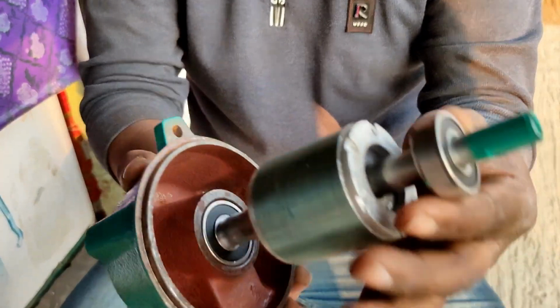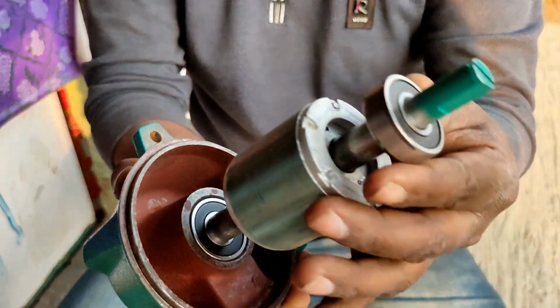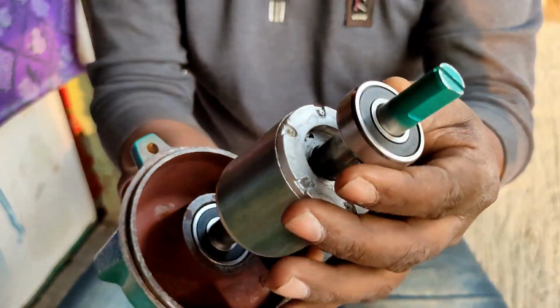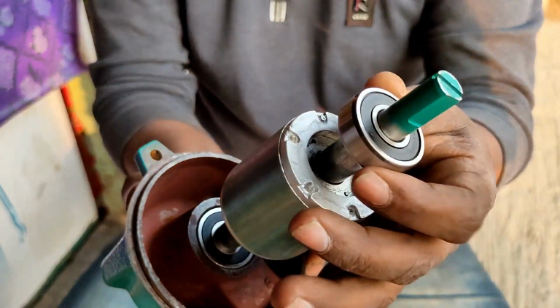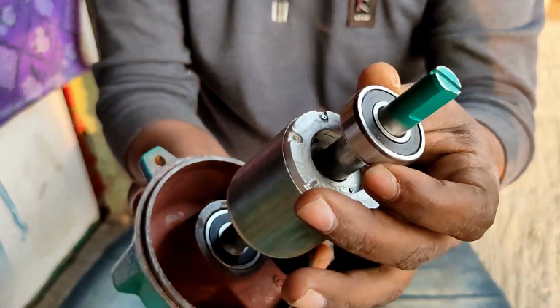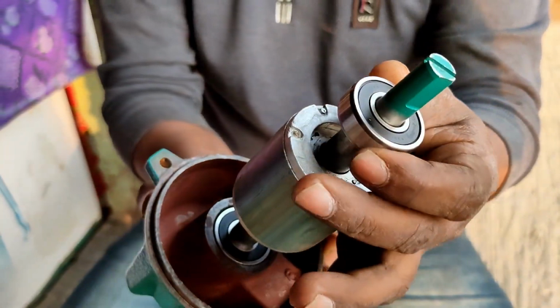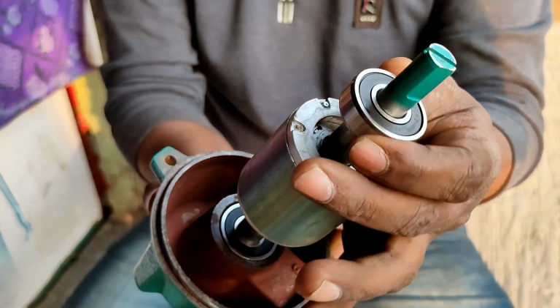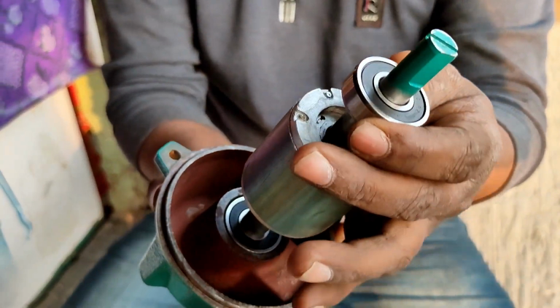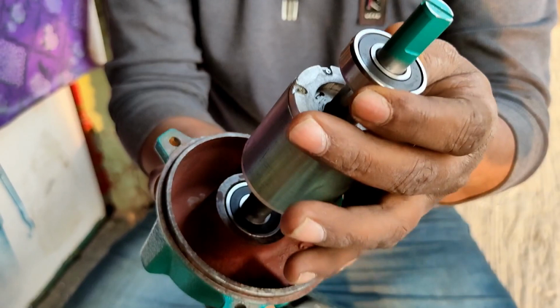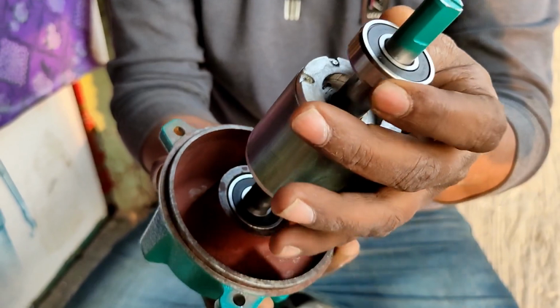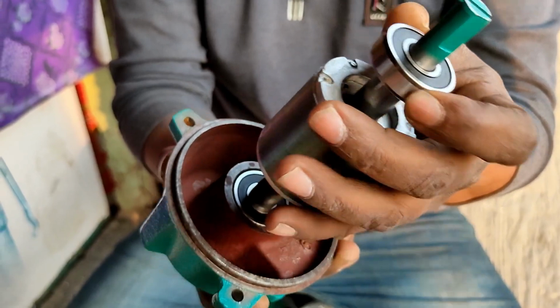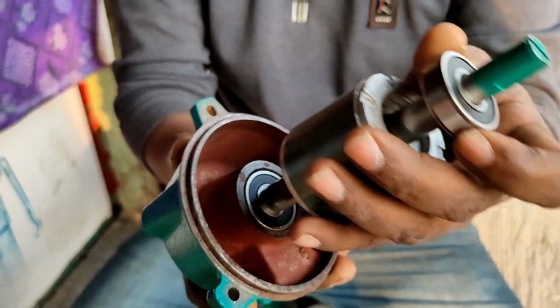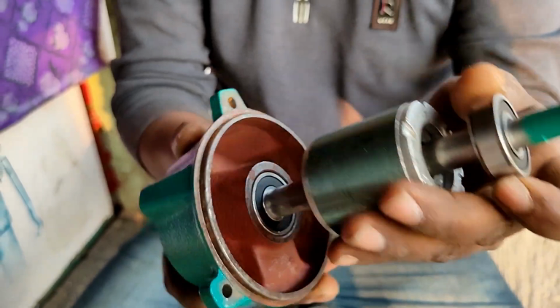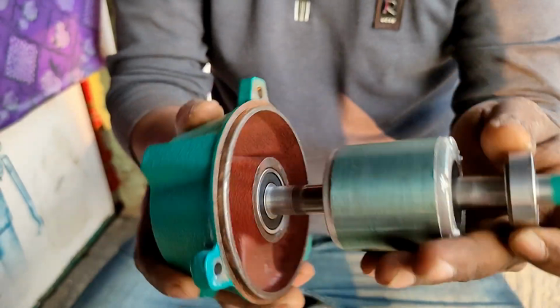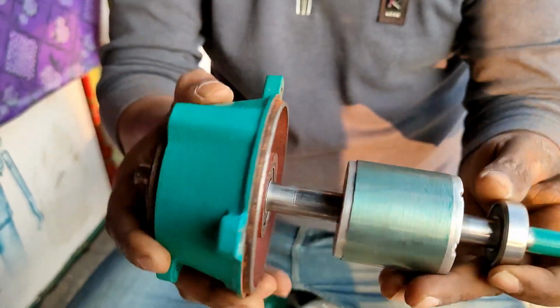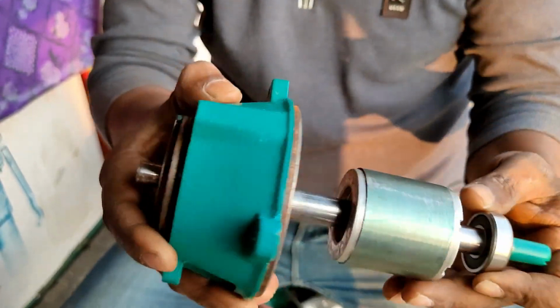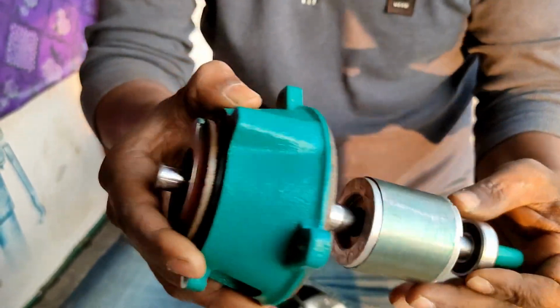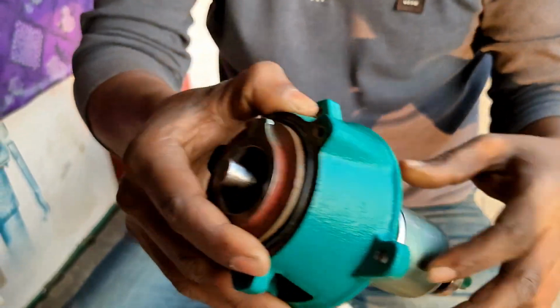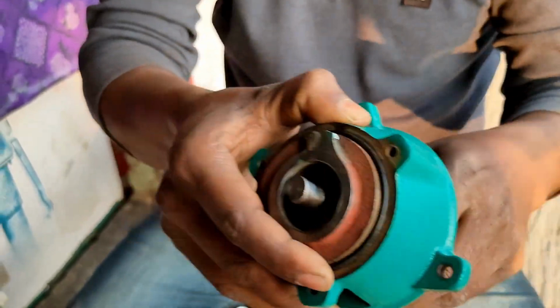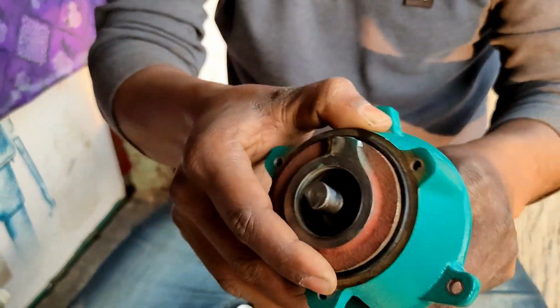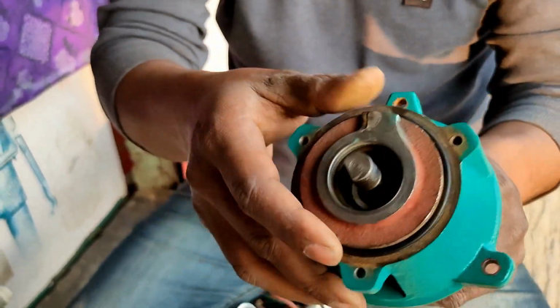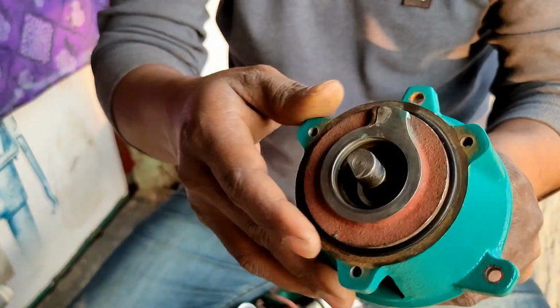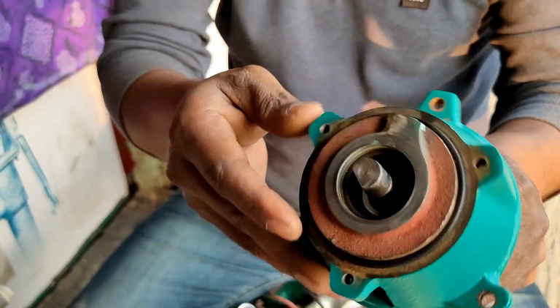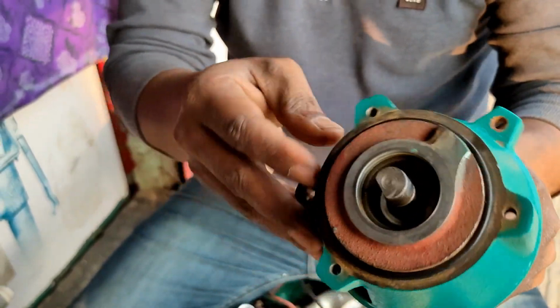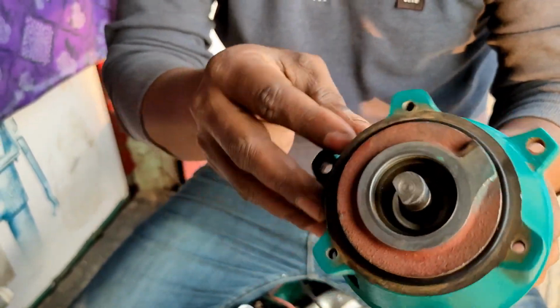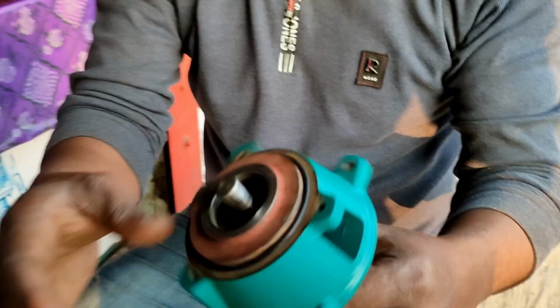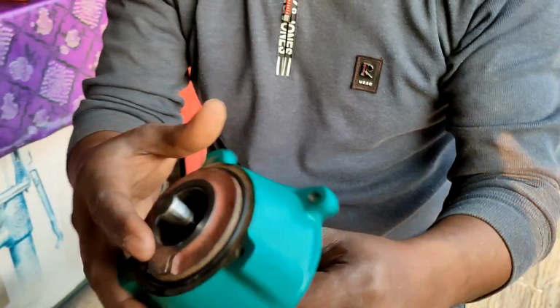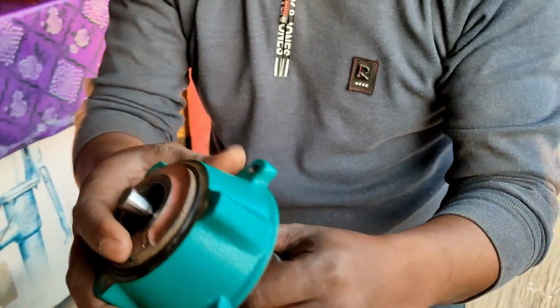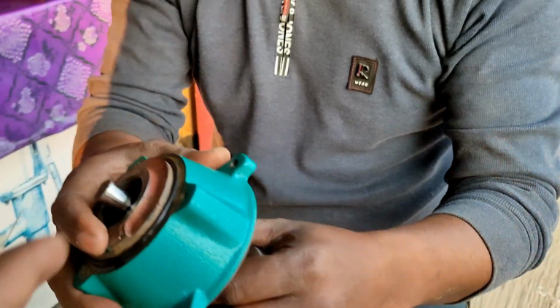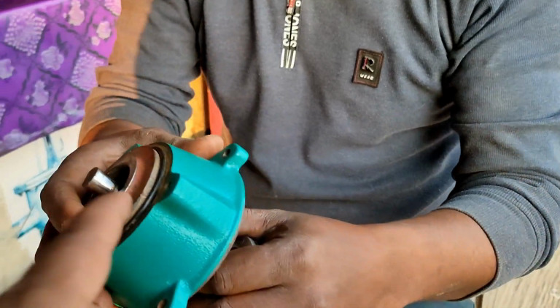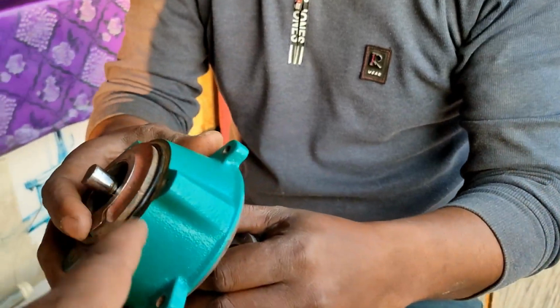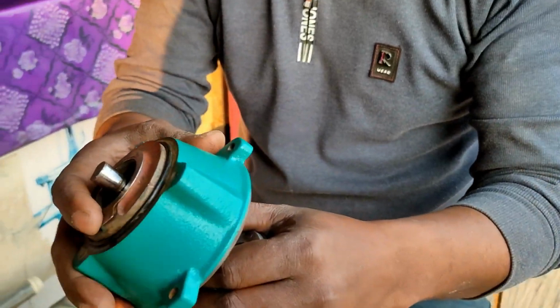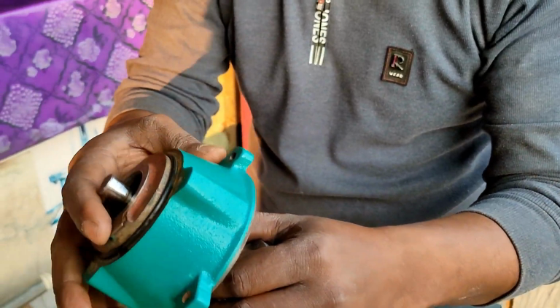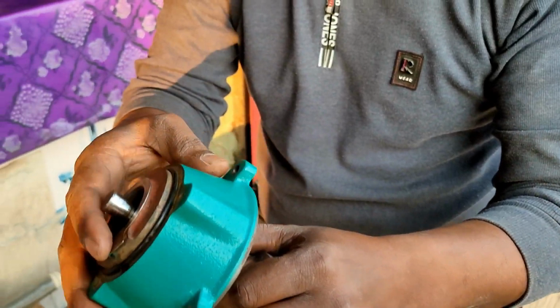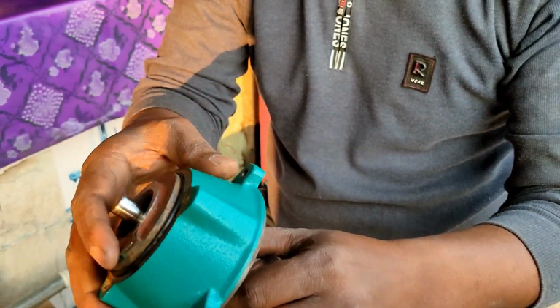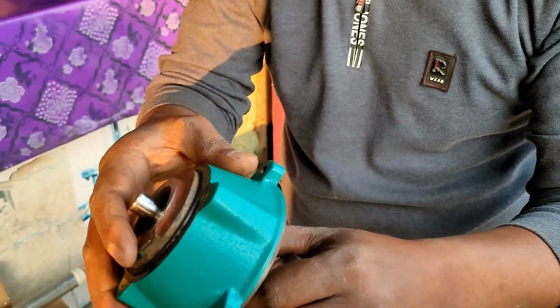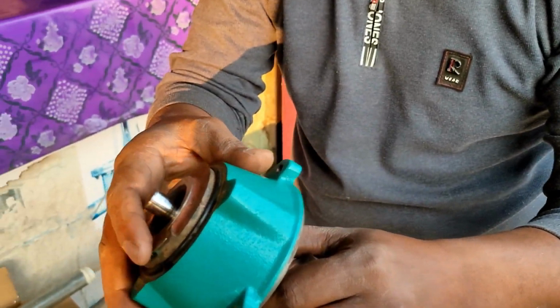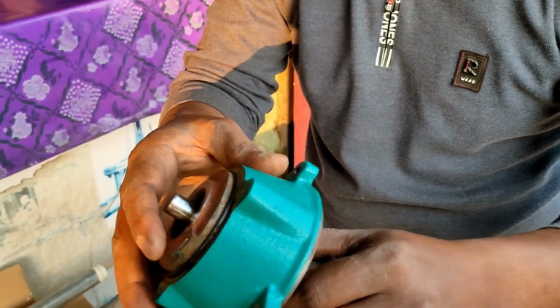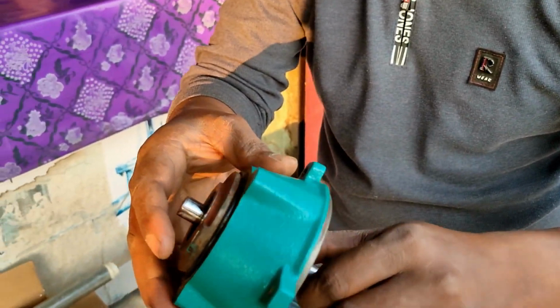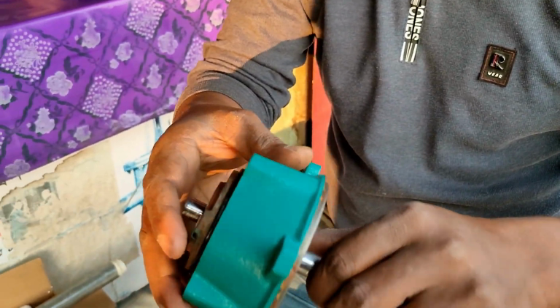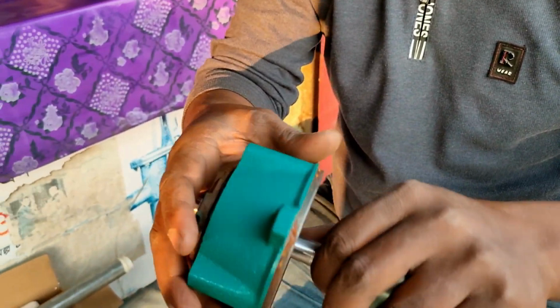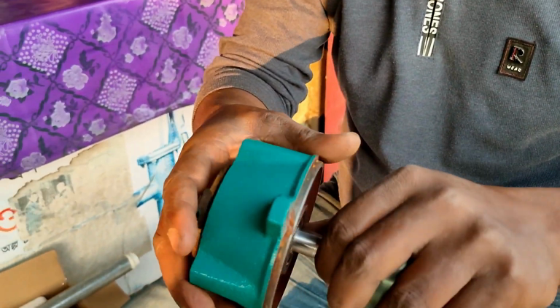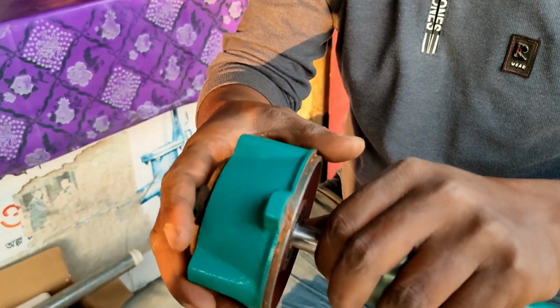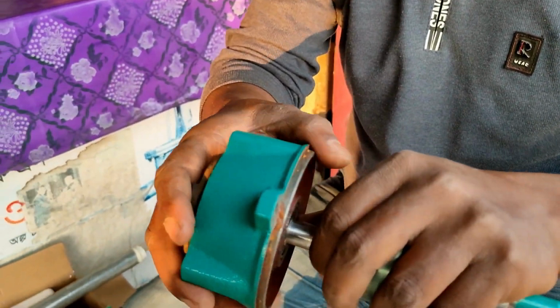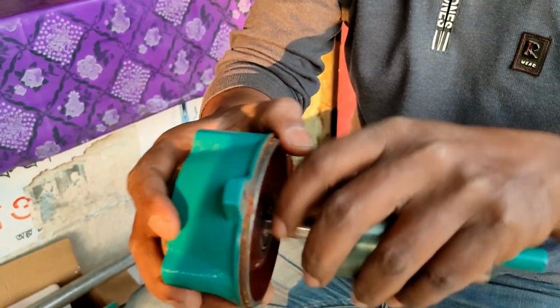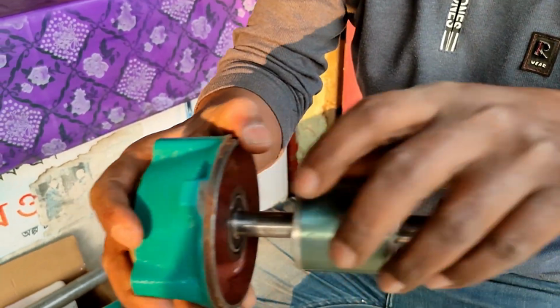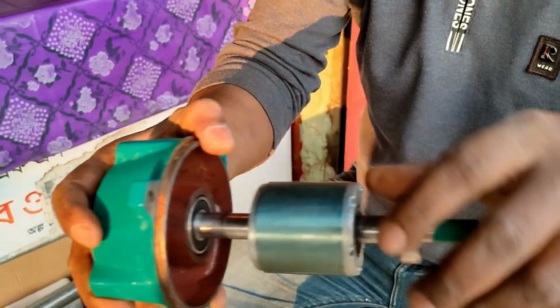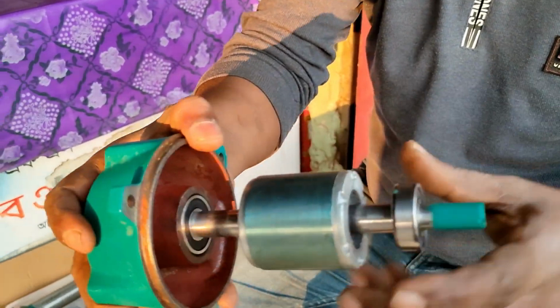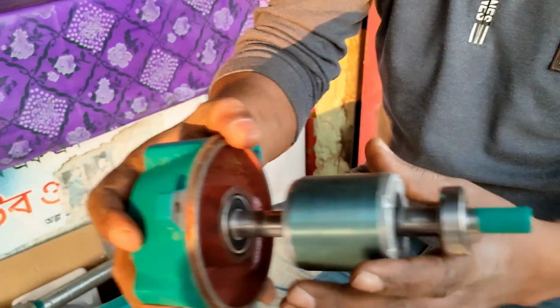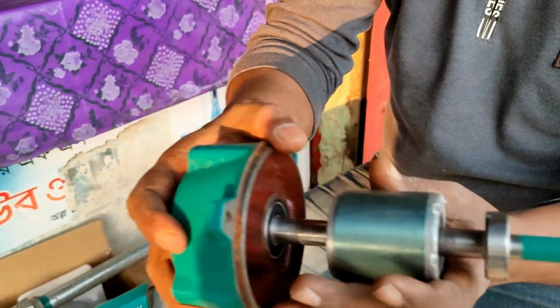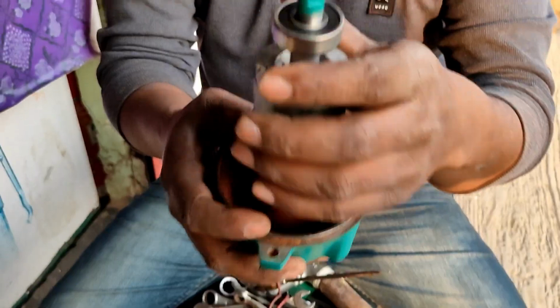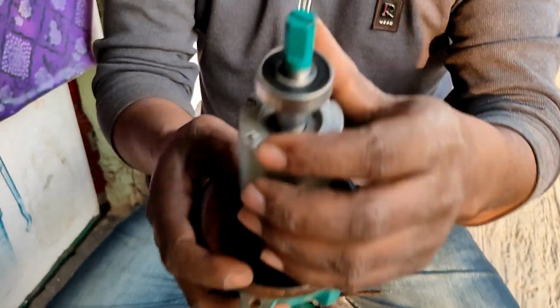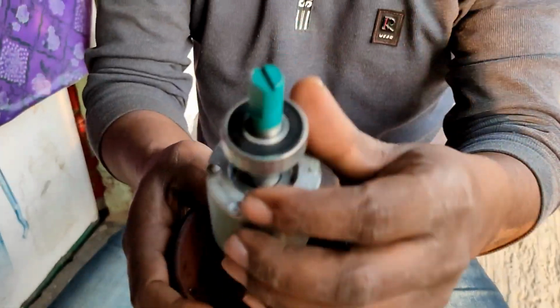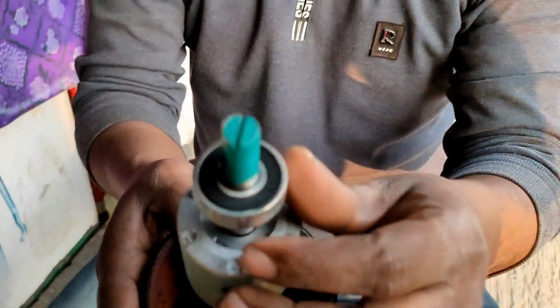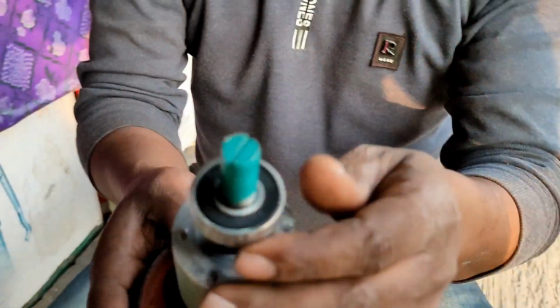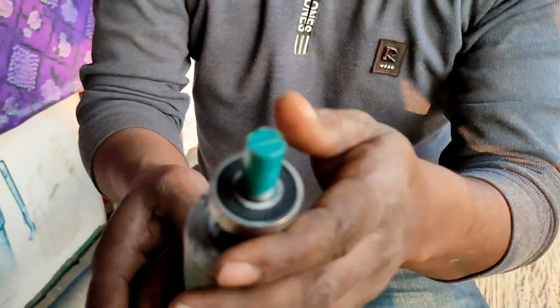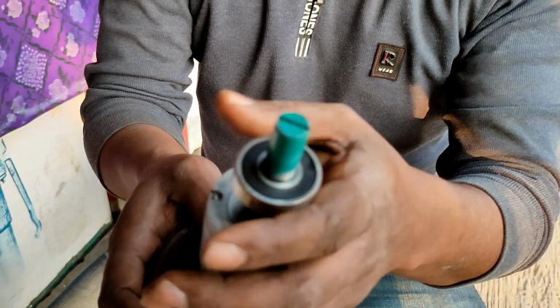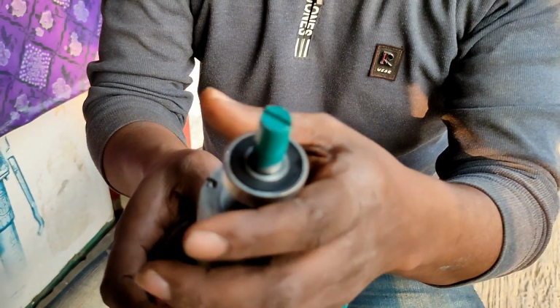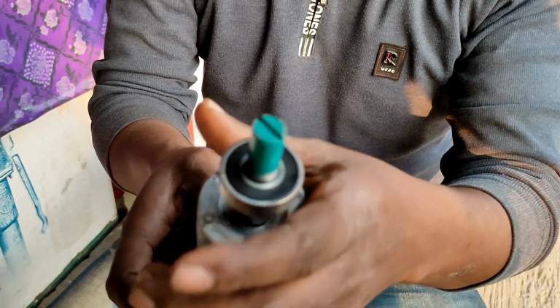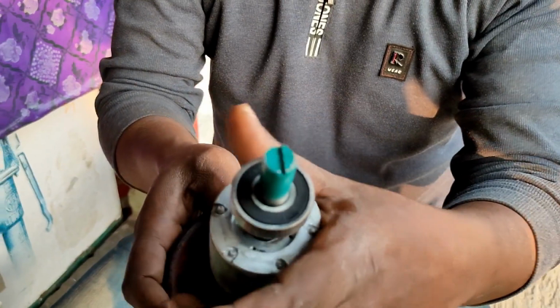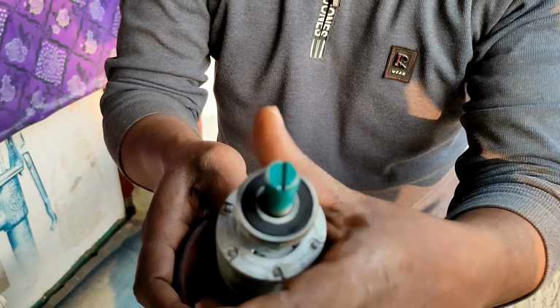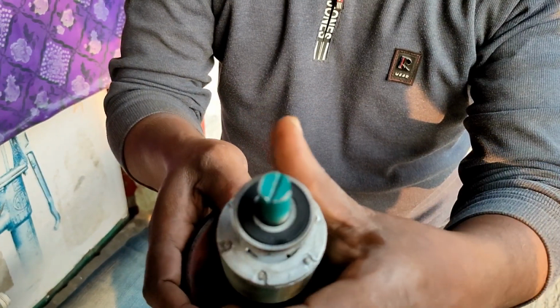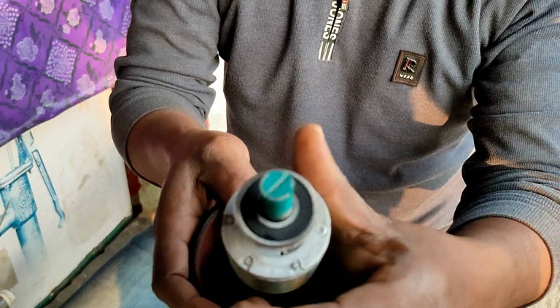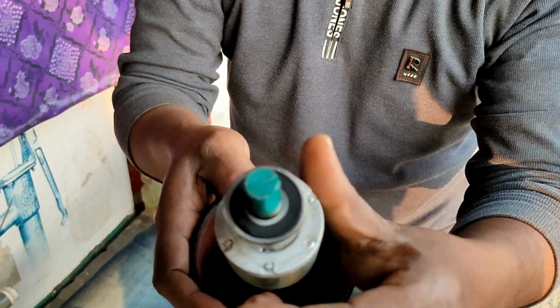This is the bearing and this is the coupling — the joint coupling. This is the joint coupling. This is the bearing.